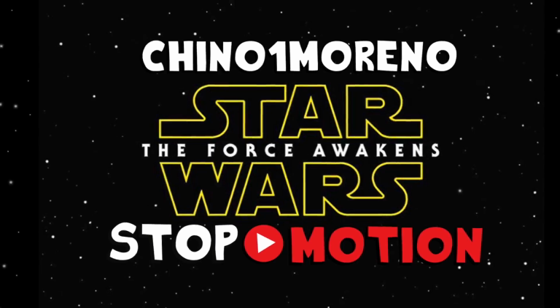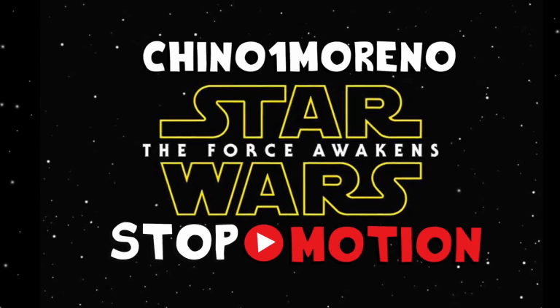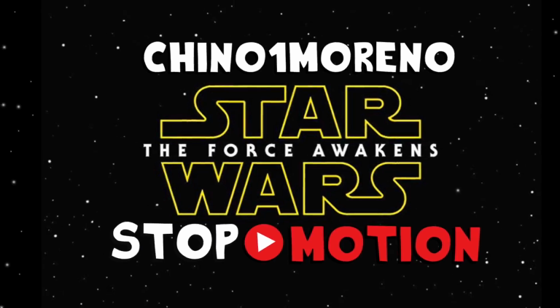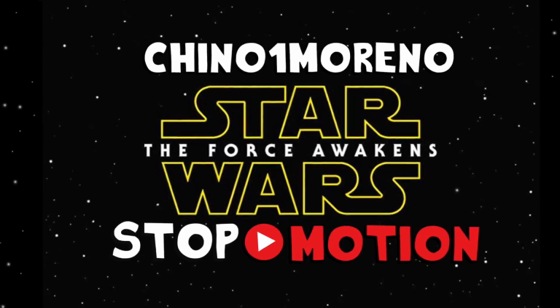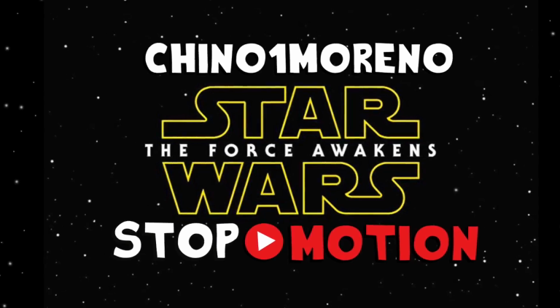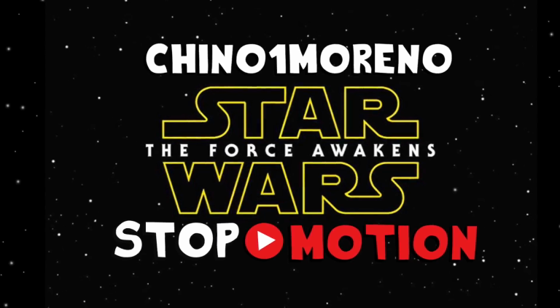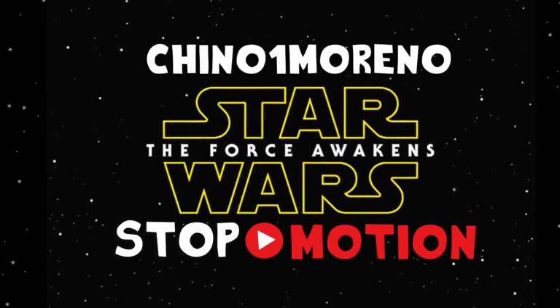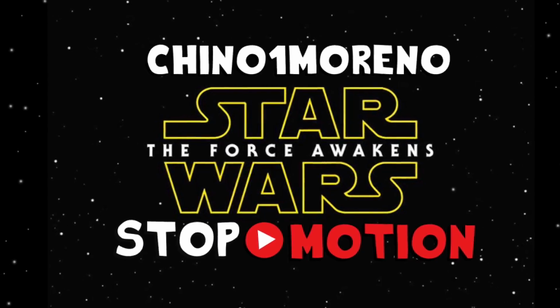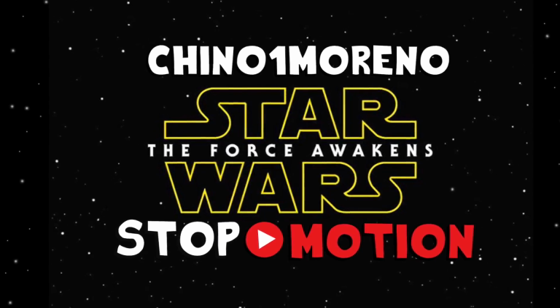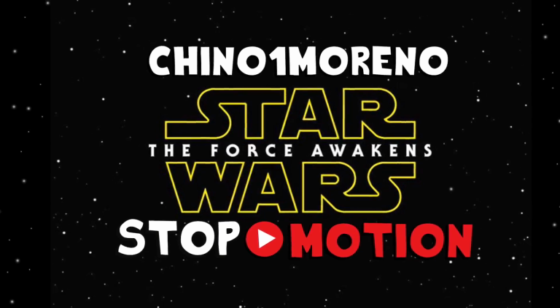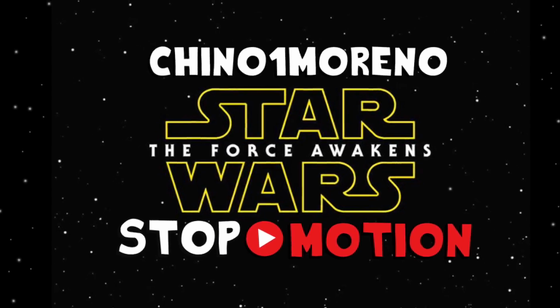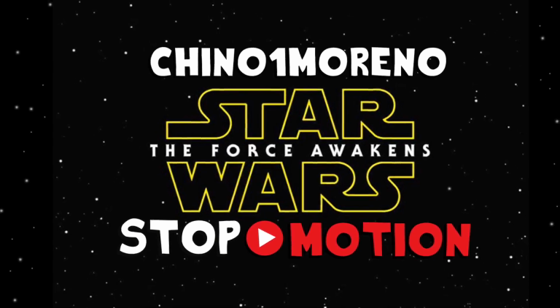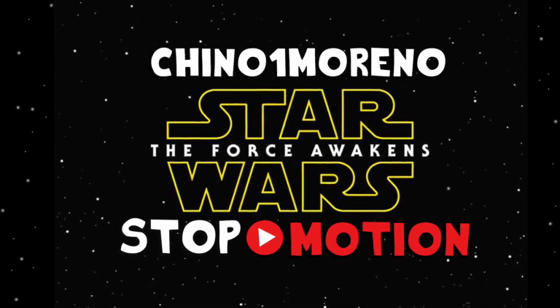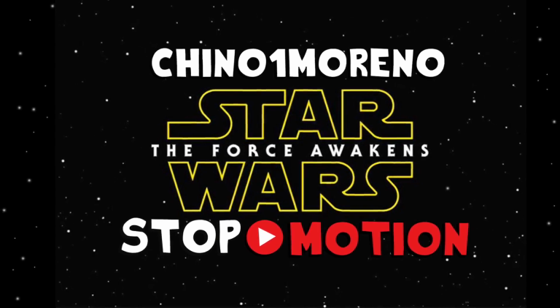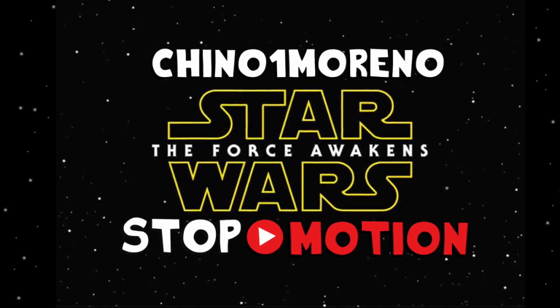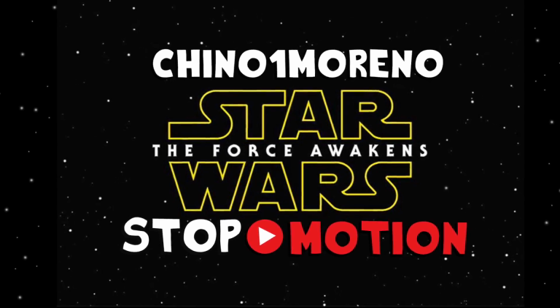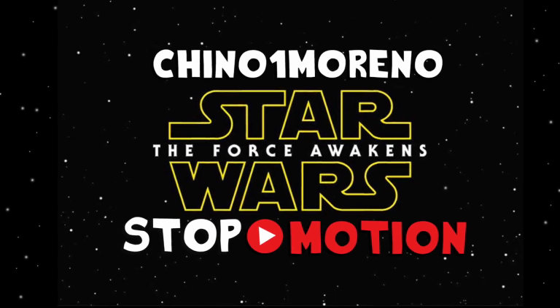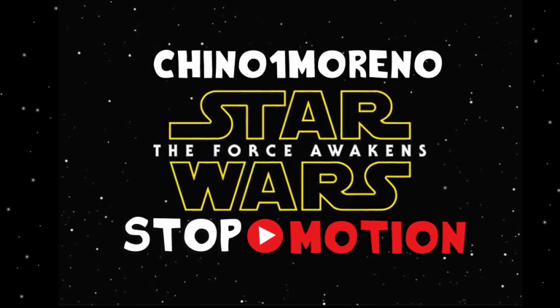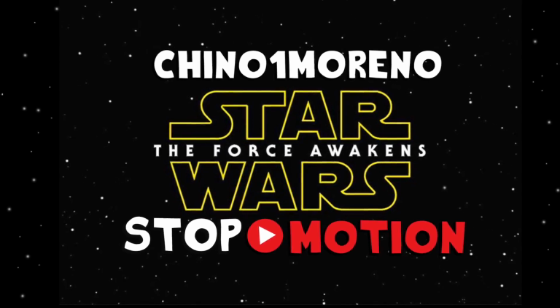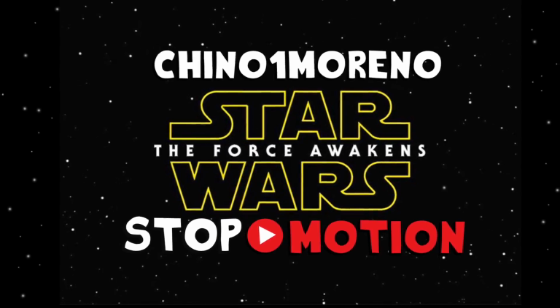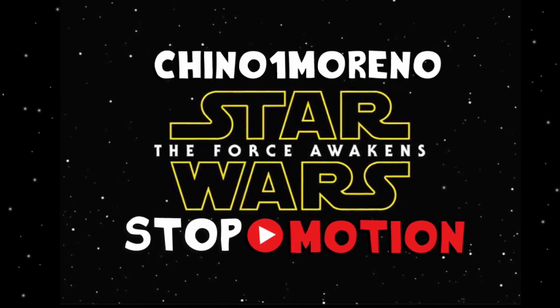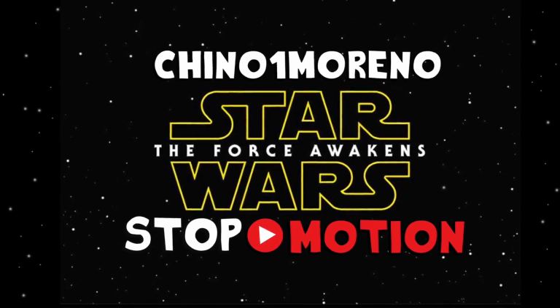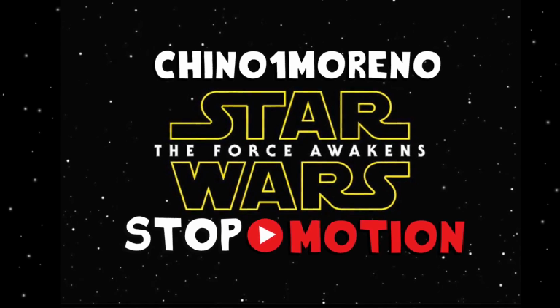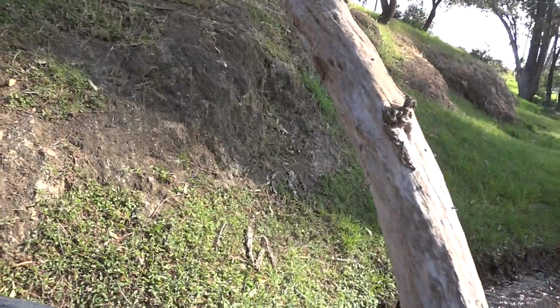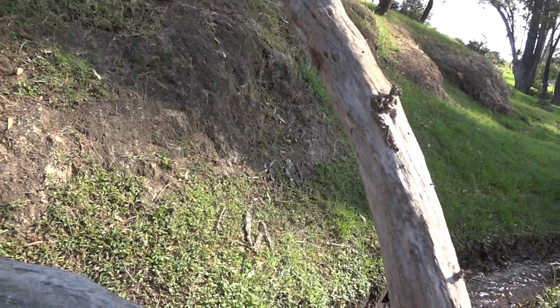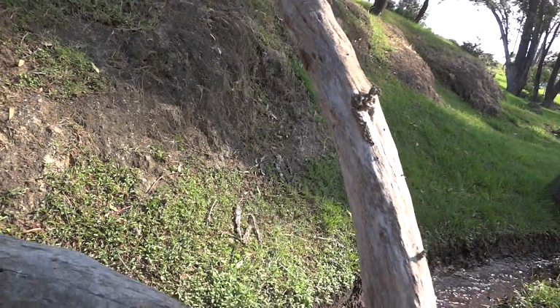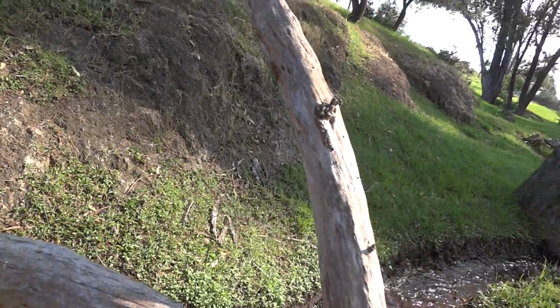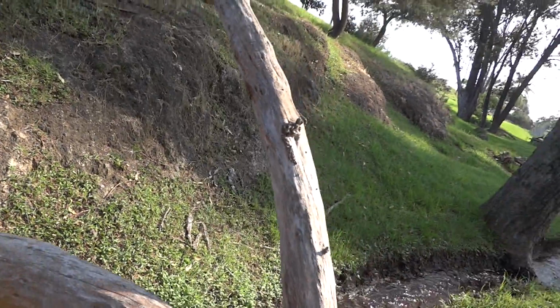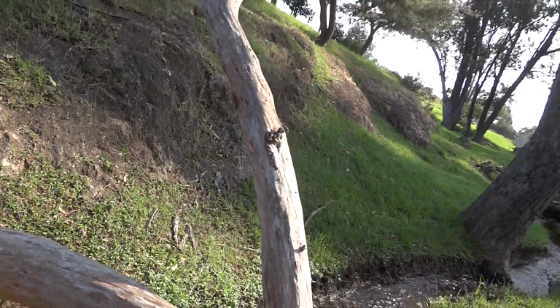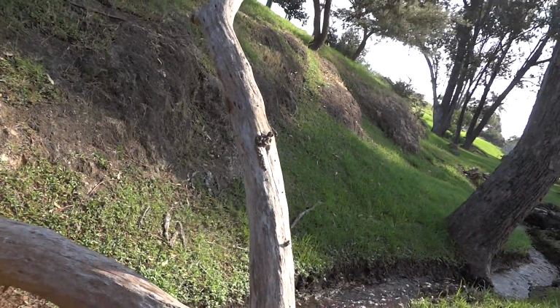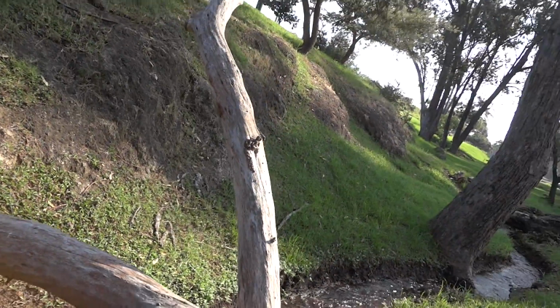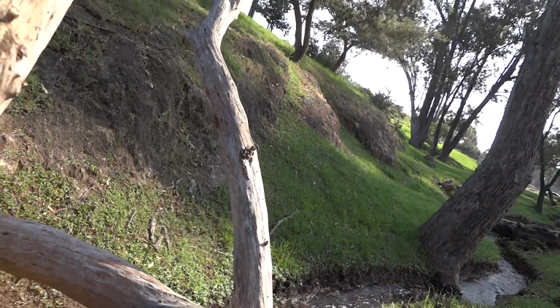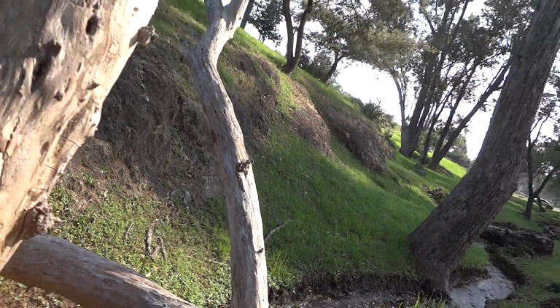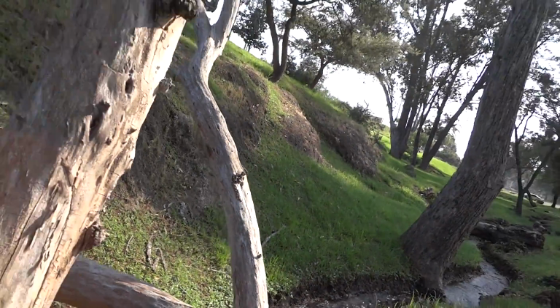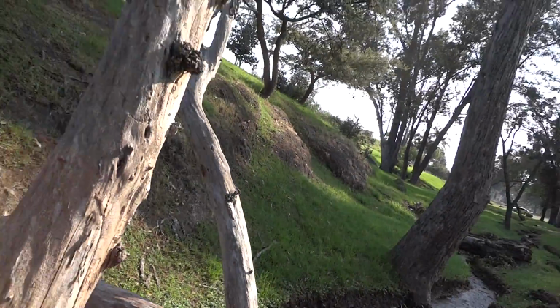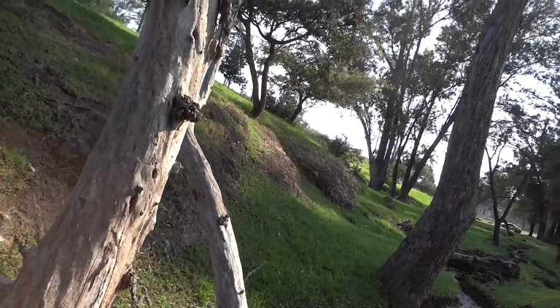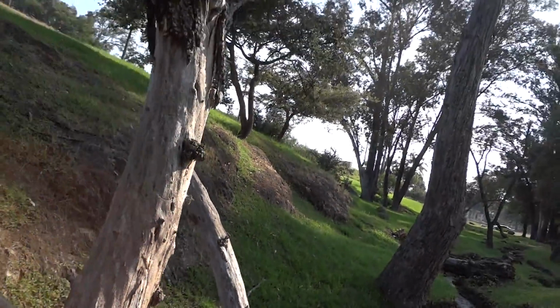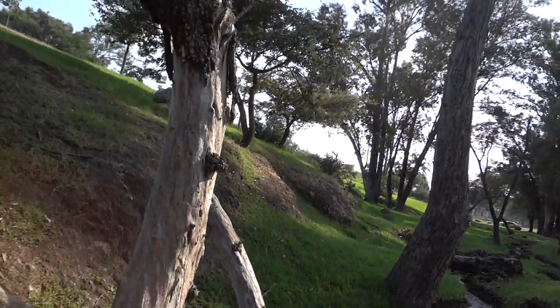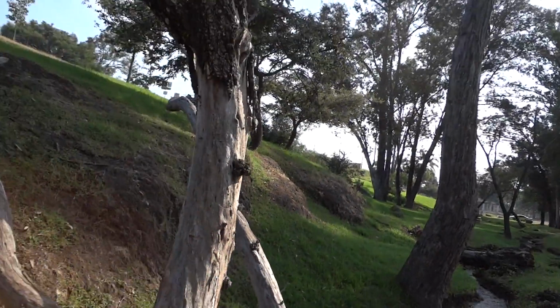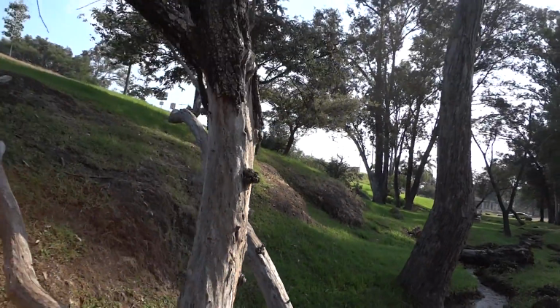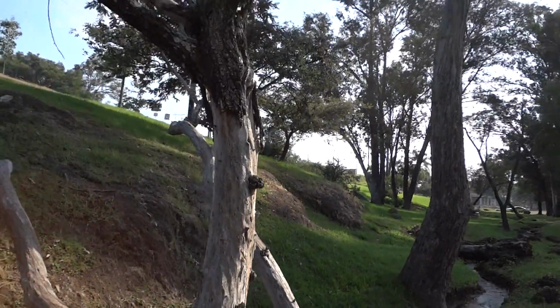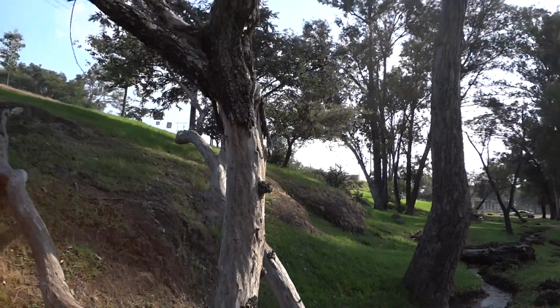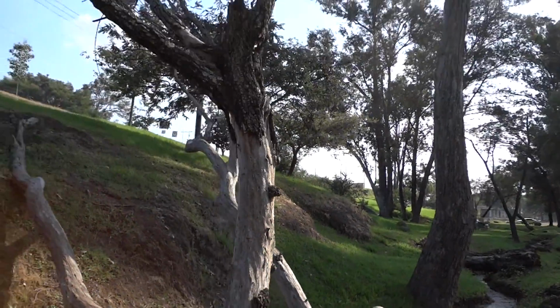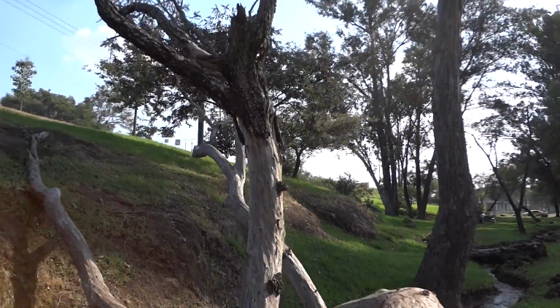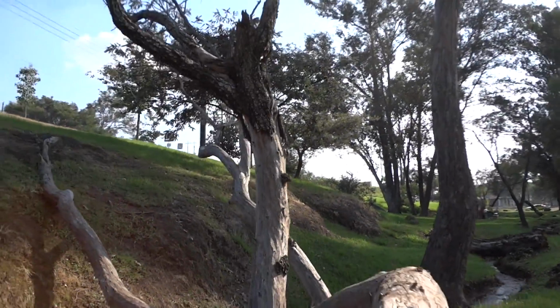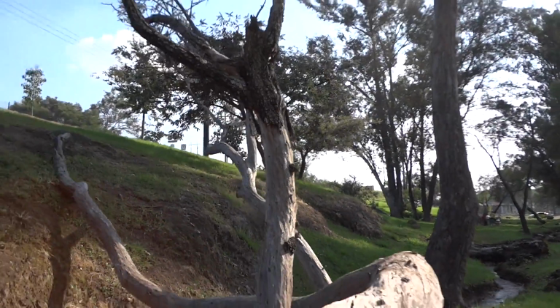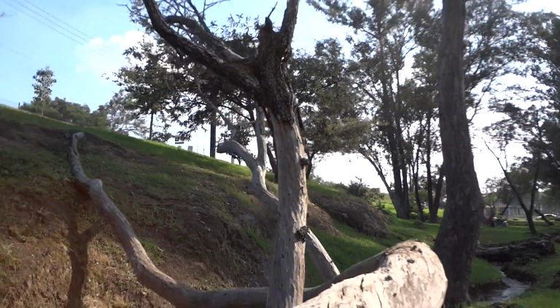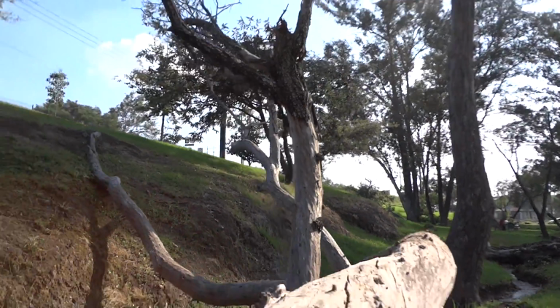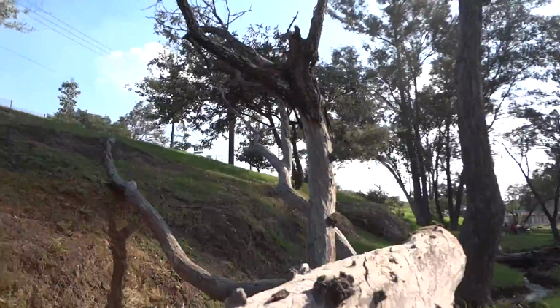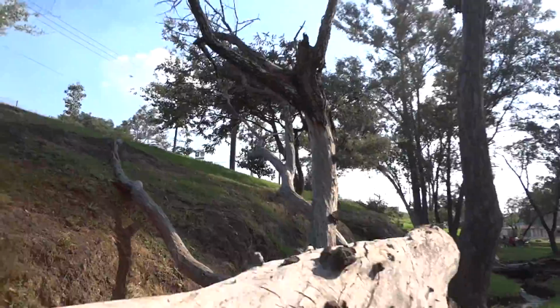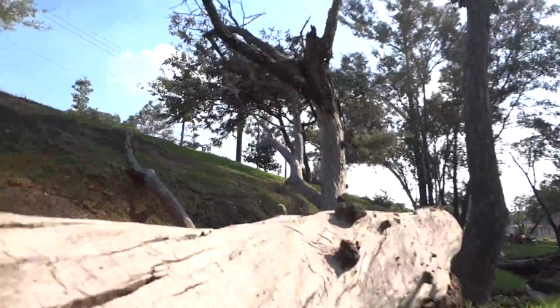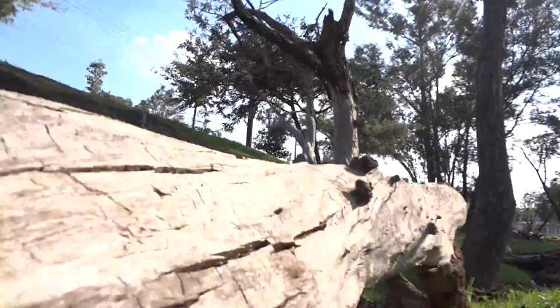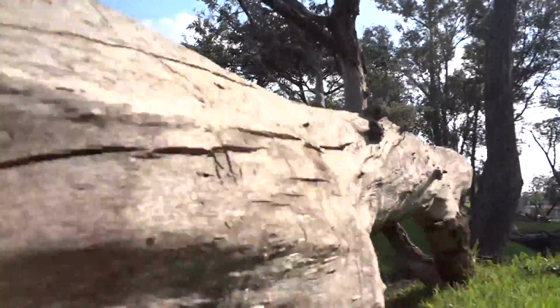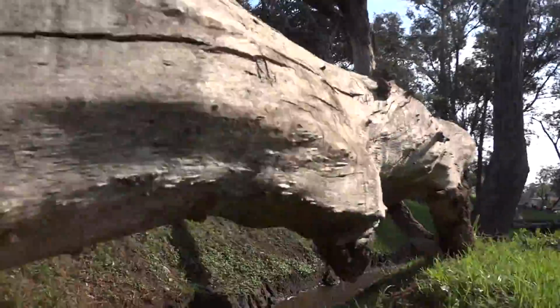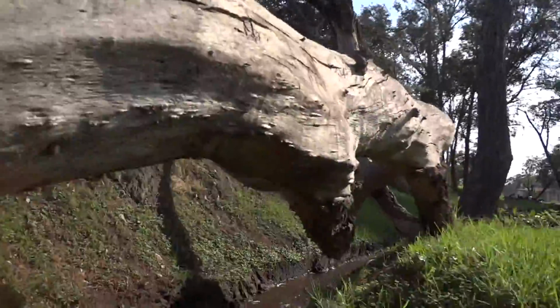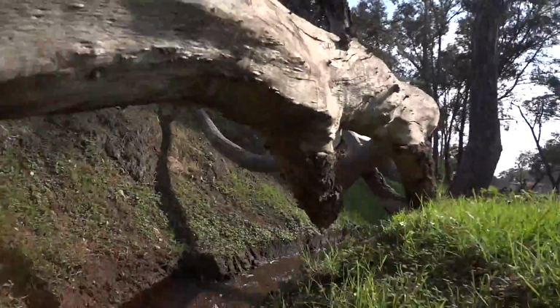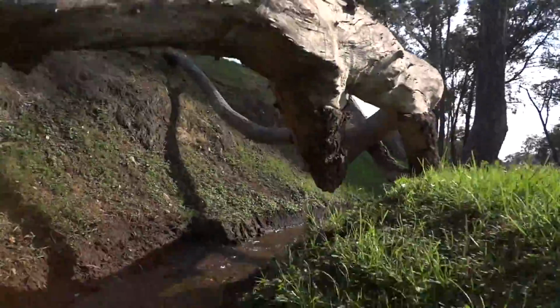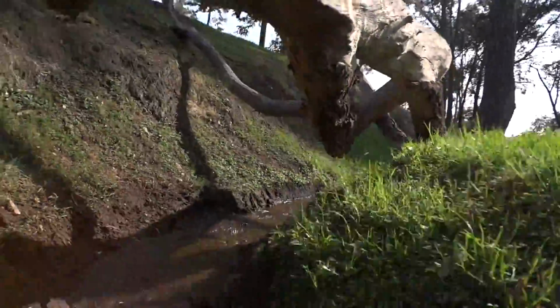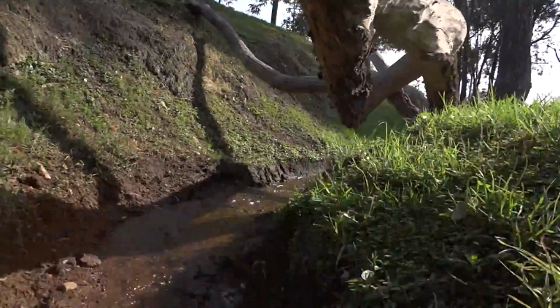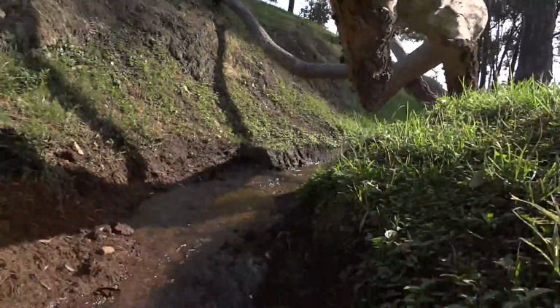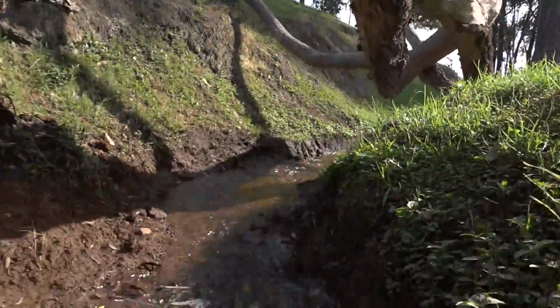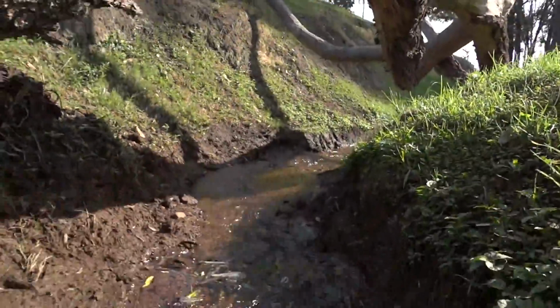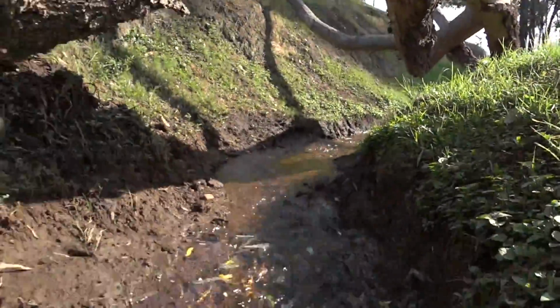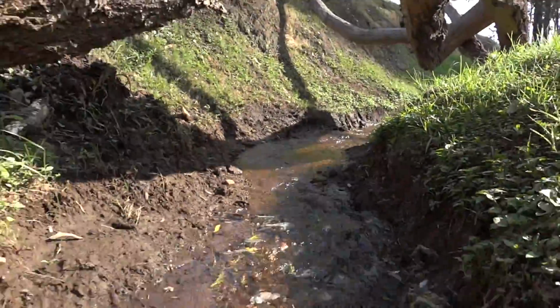Welcome to another behind the scenes, this time from the Star Wars video, The Force Awakens Stop Motion.